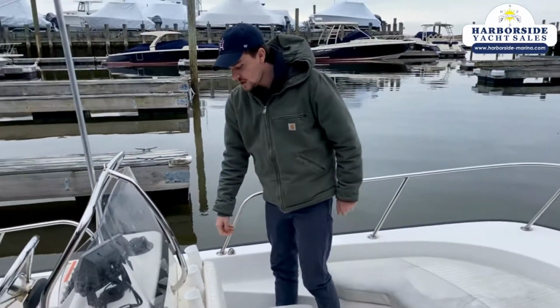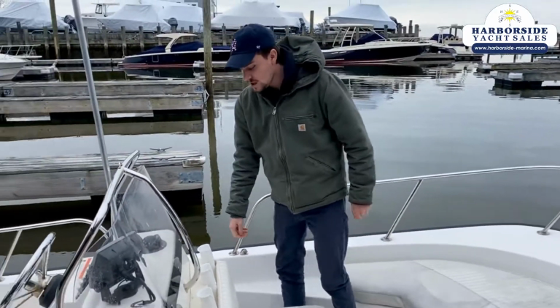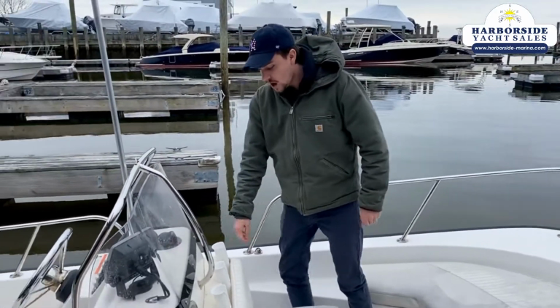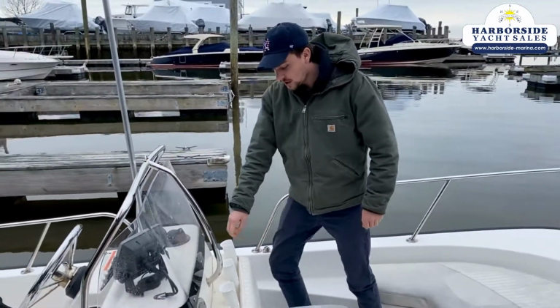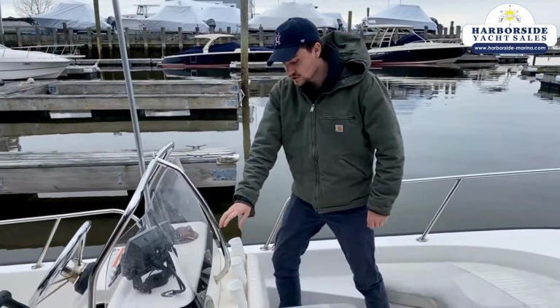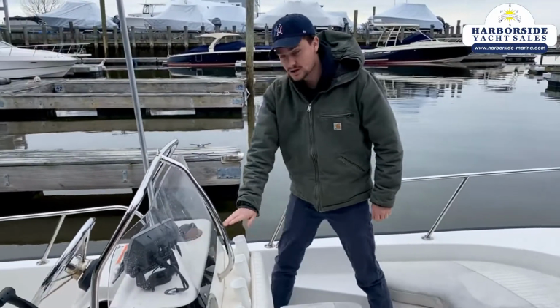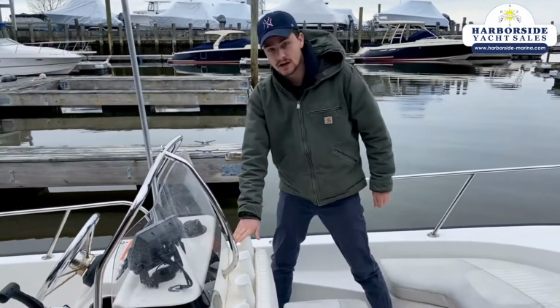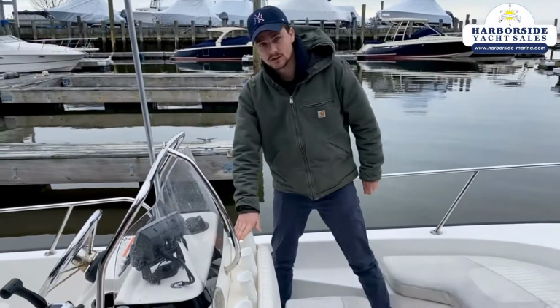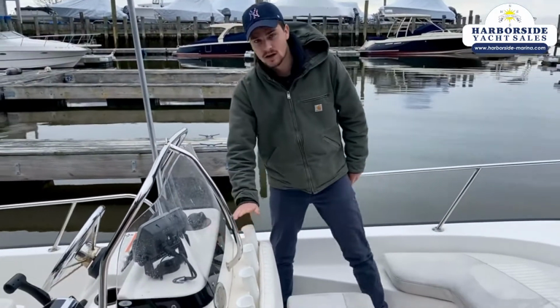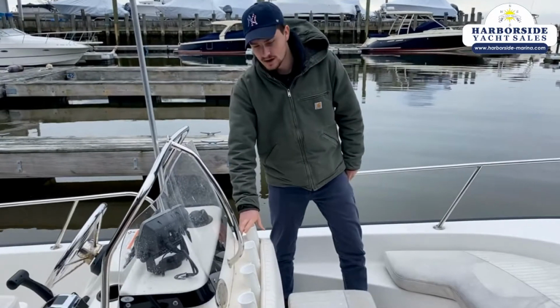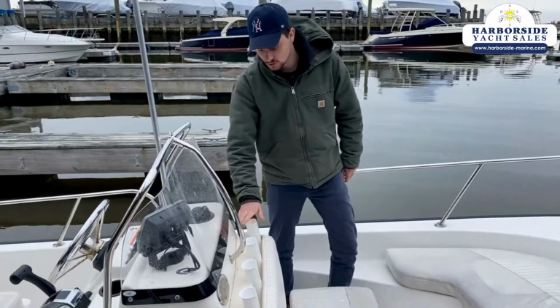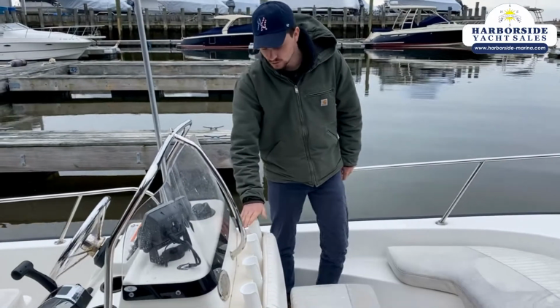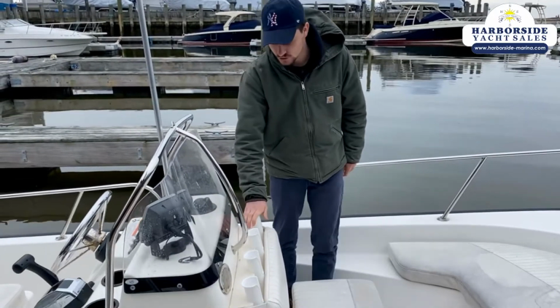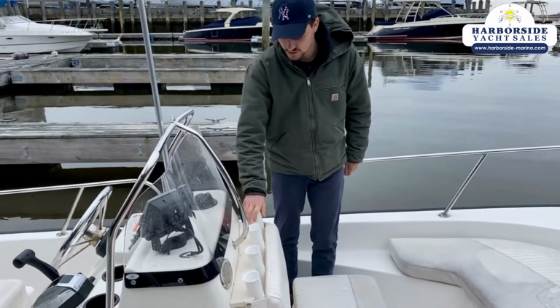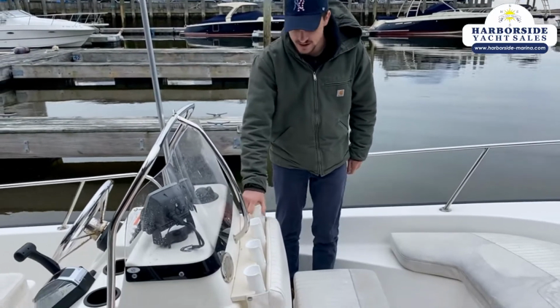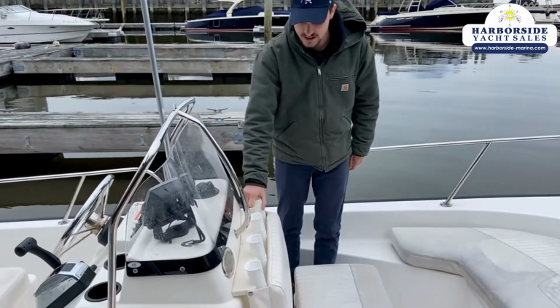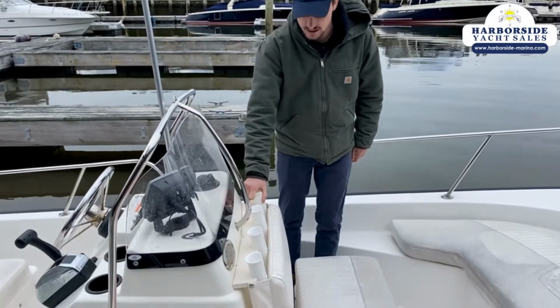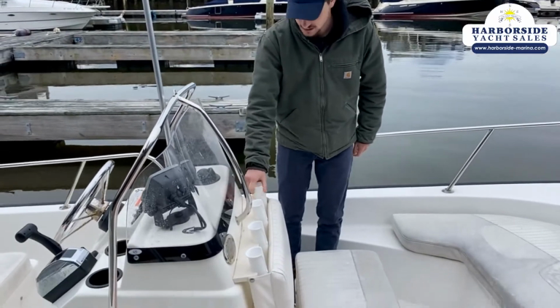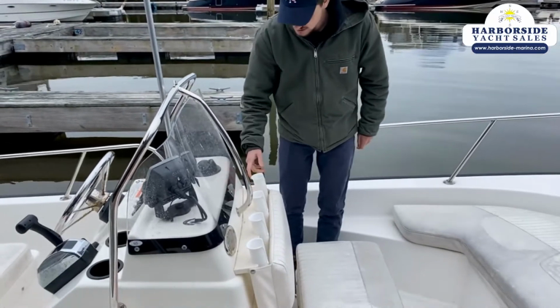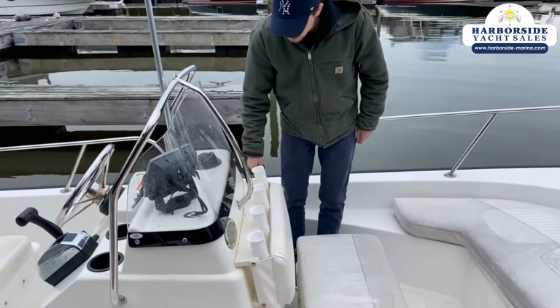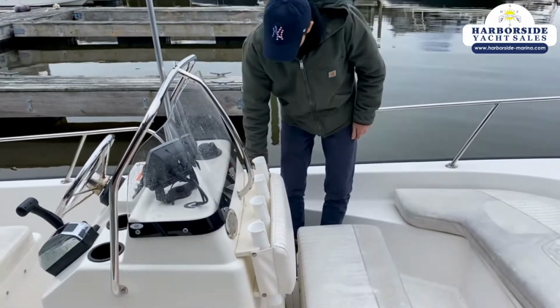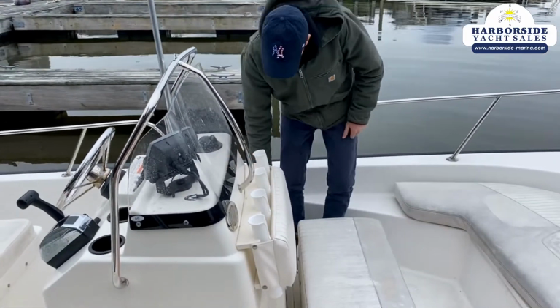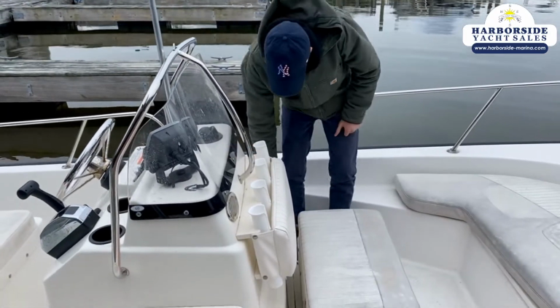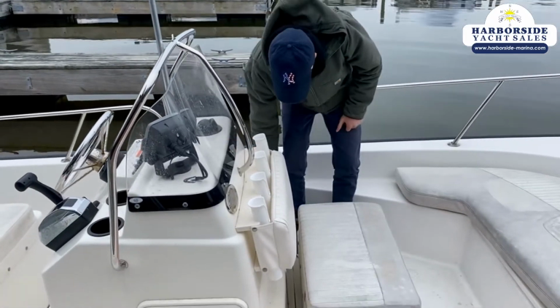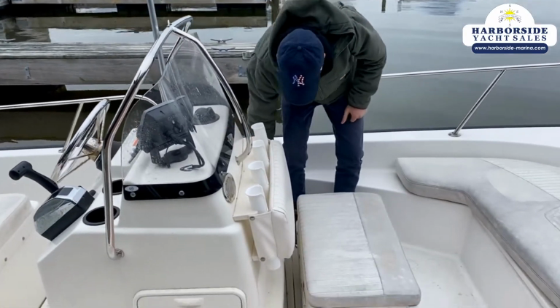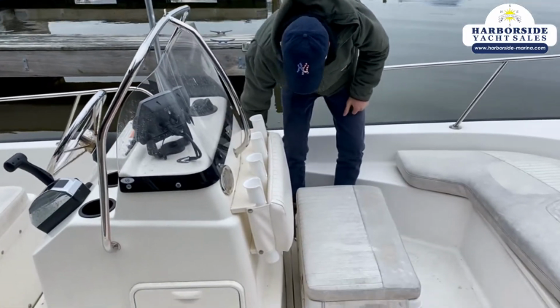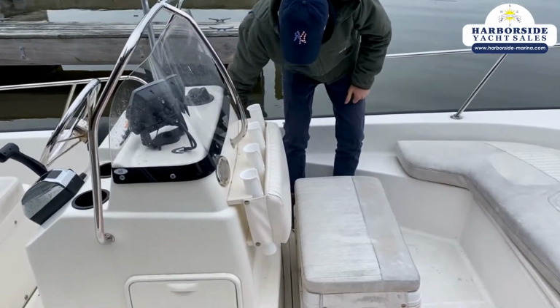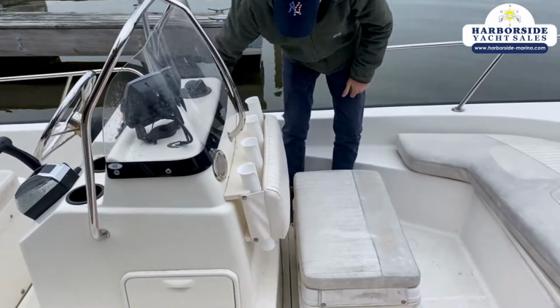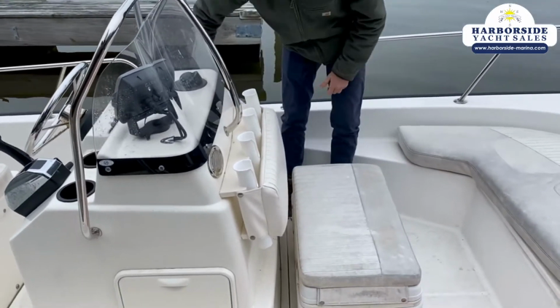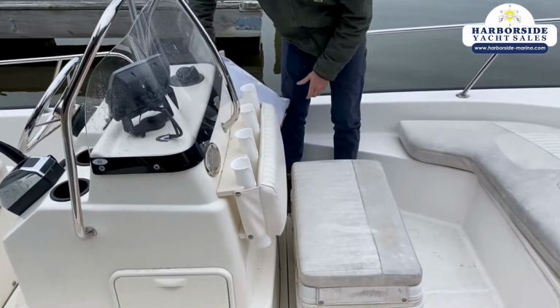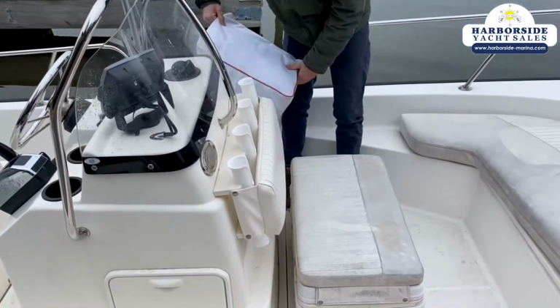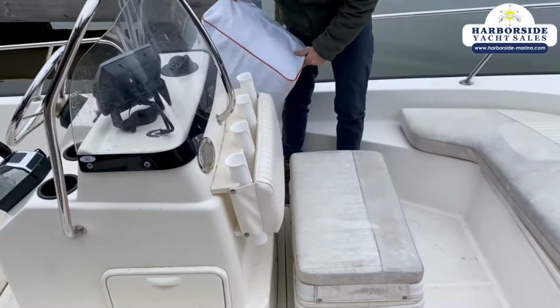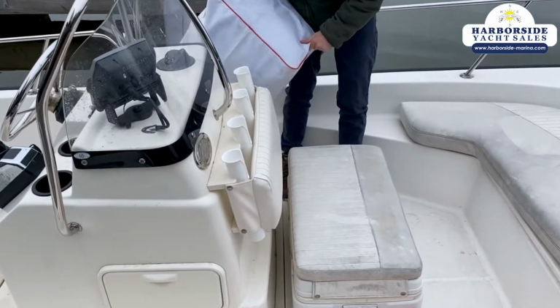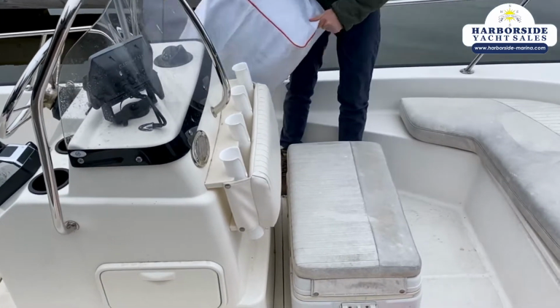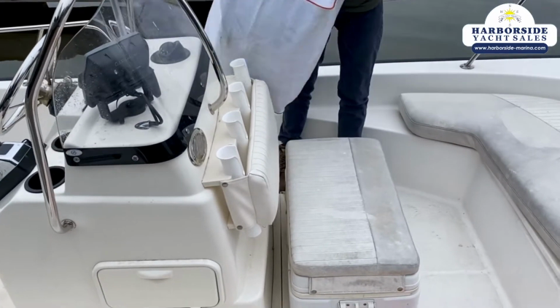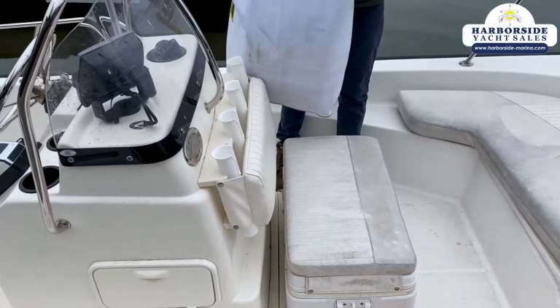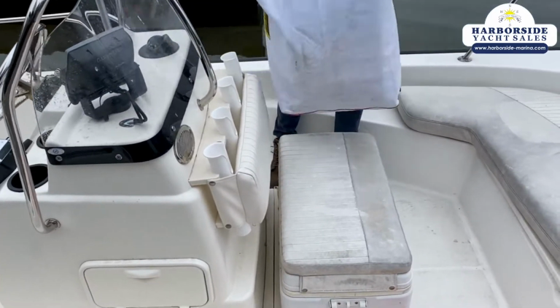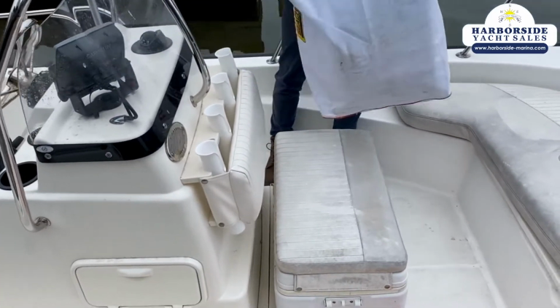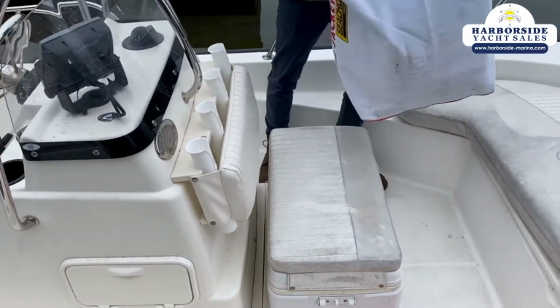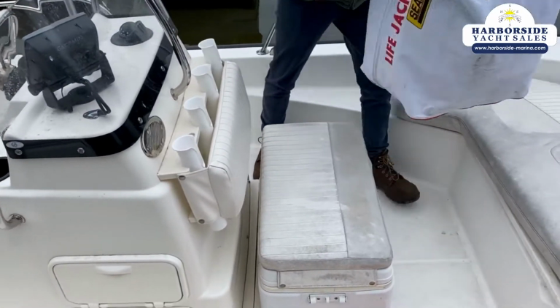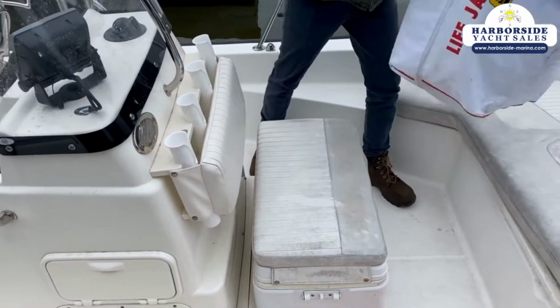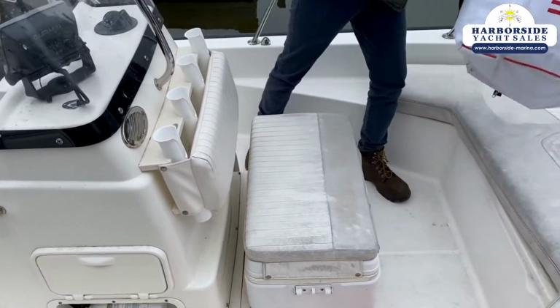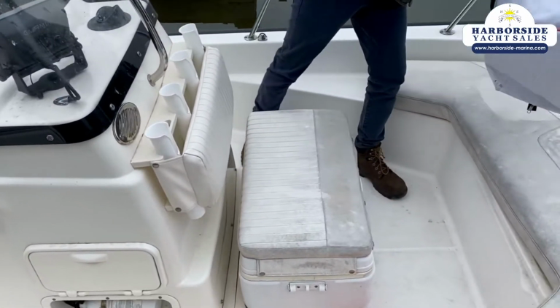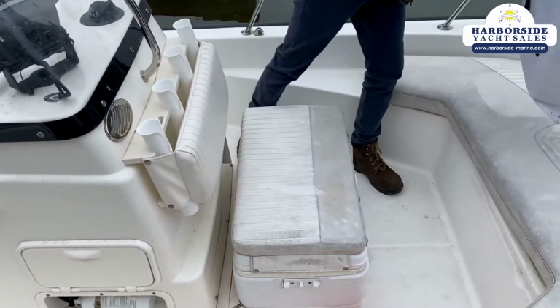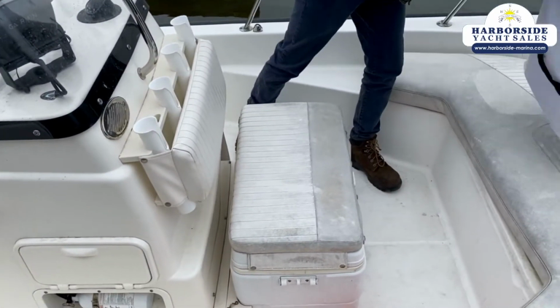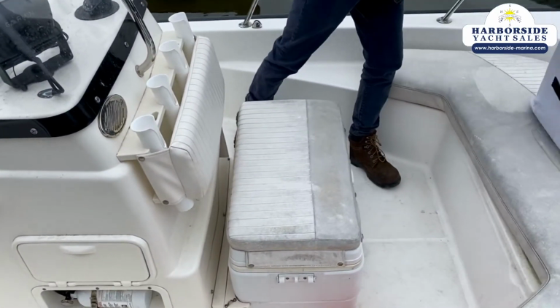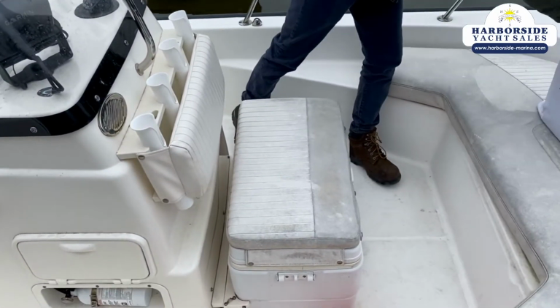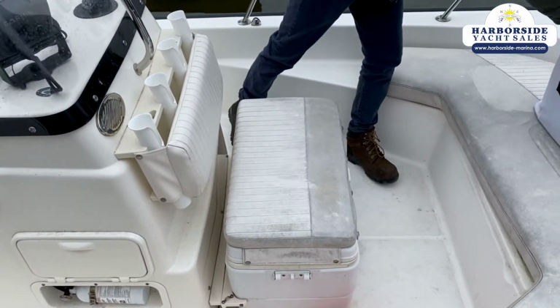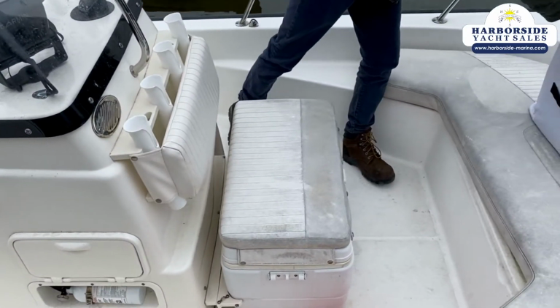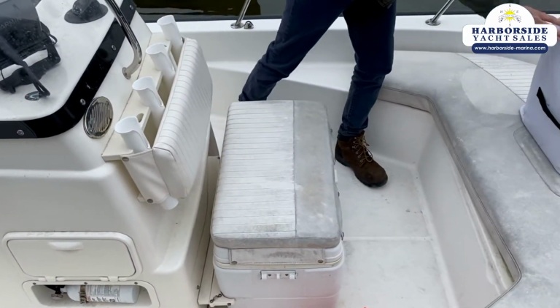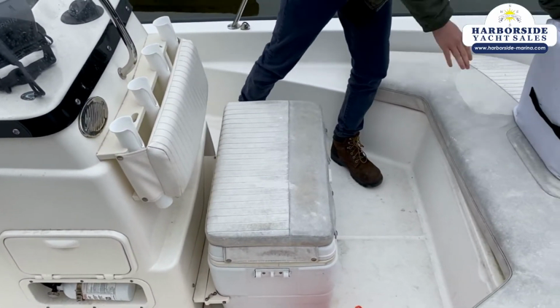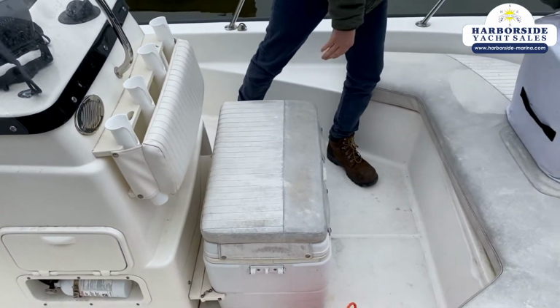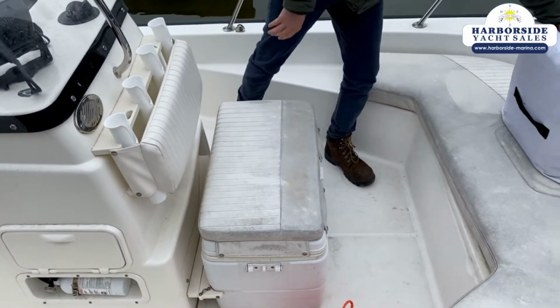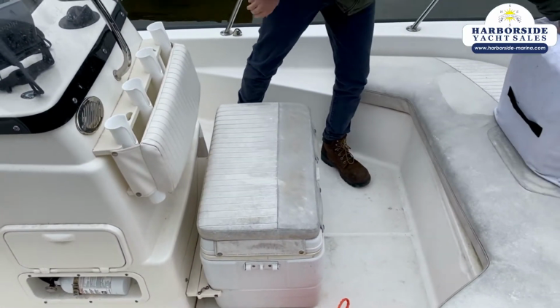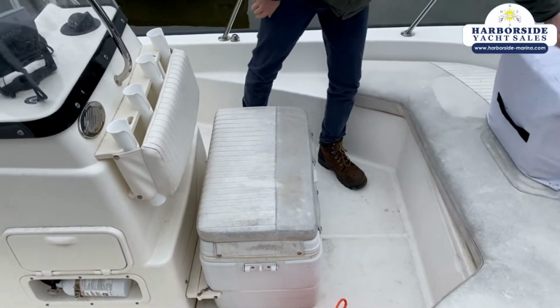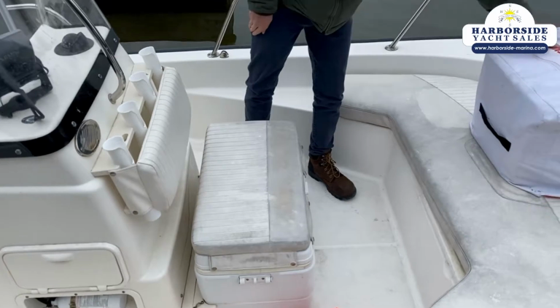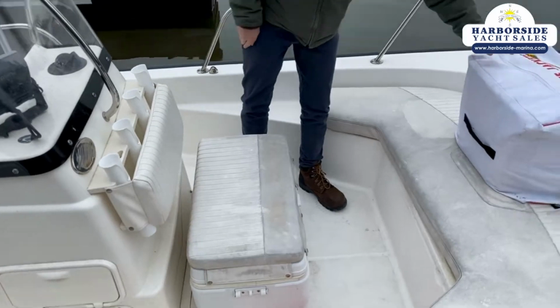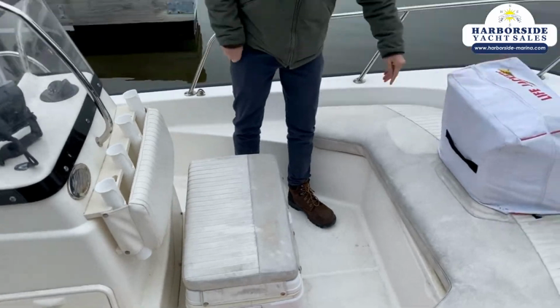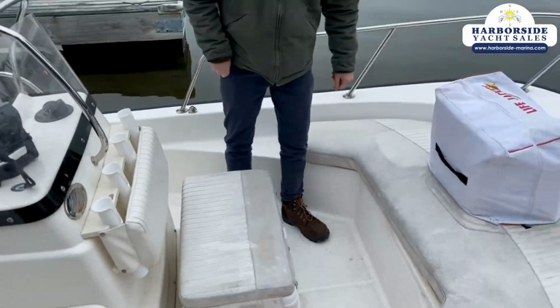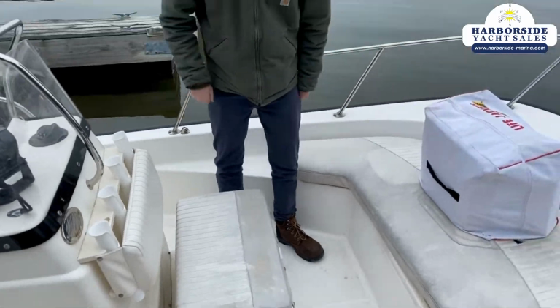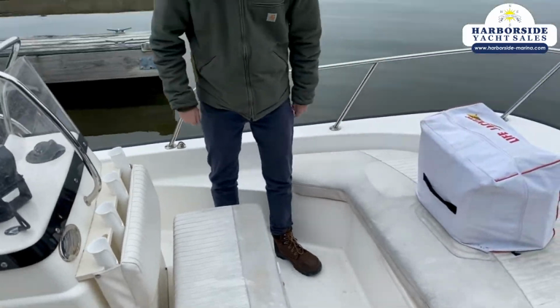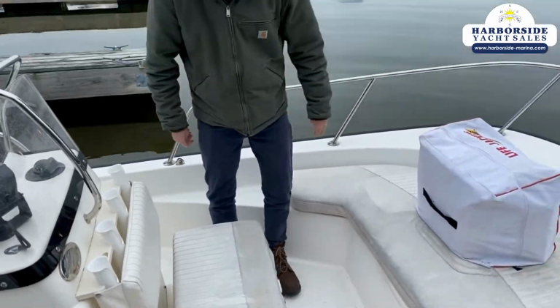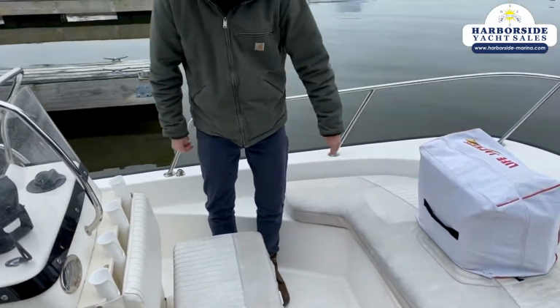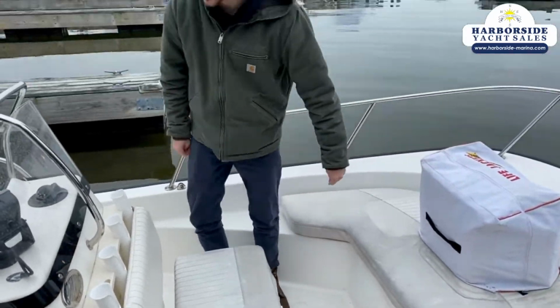You've got your rod holders right here. I actually took this boat out a couple of days ago — that's why we have our Coast Guard kit on here.